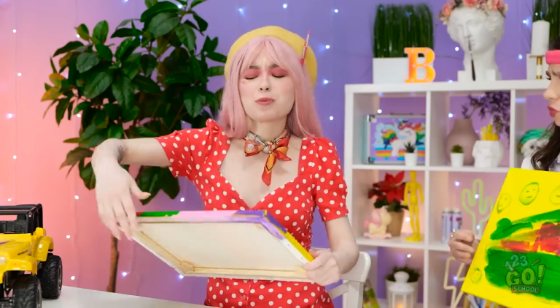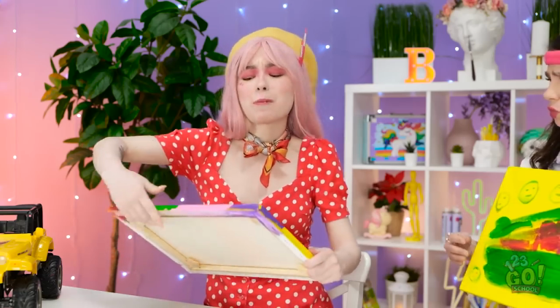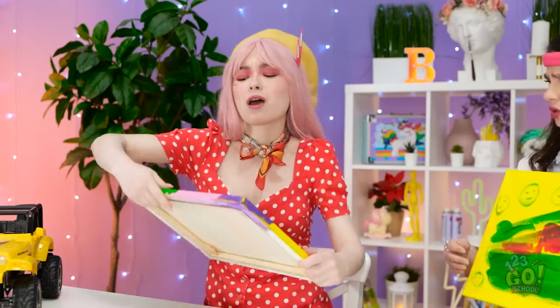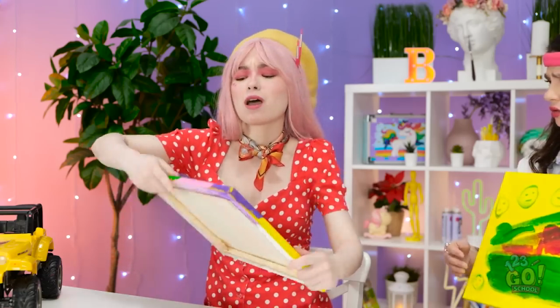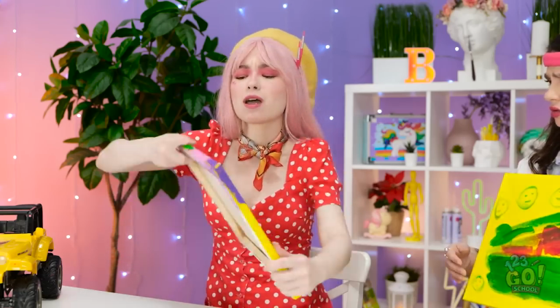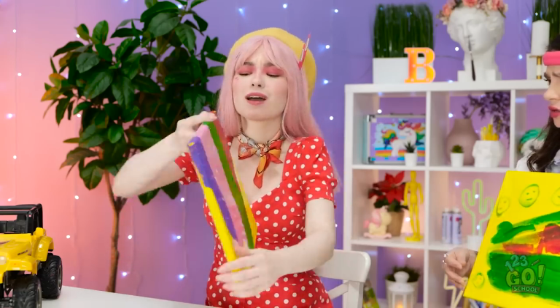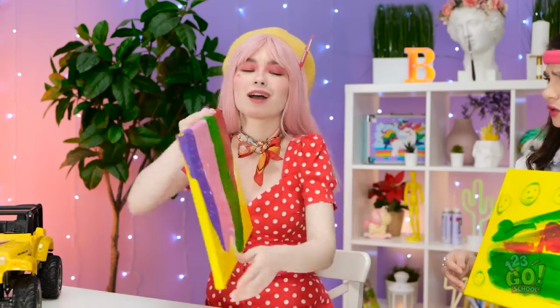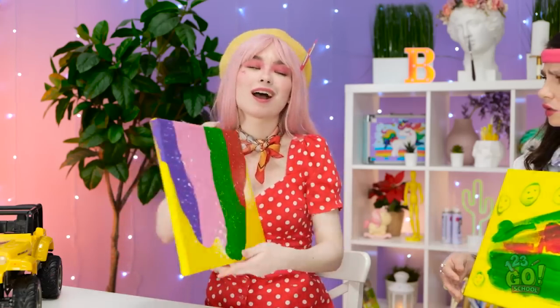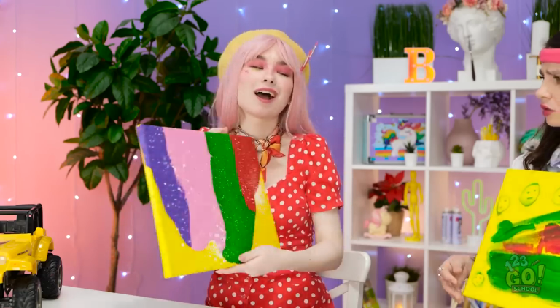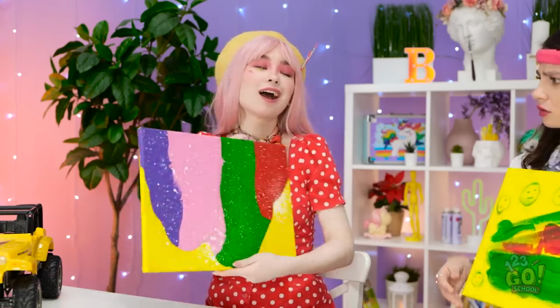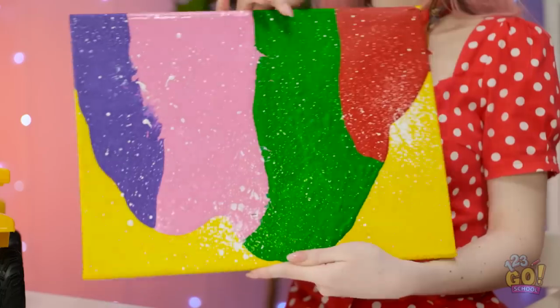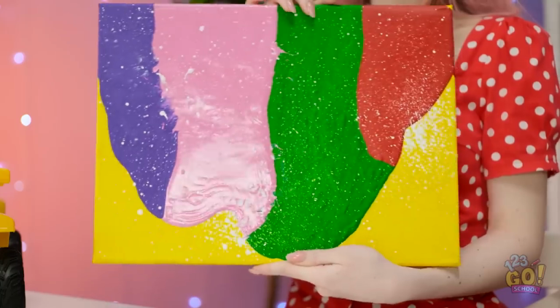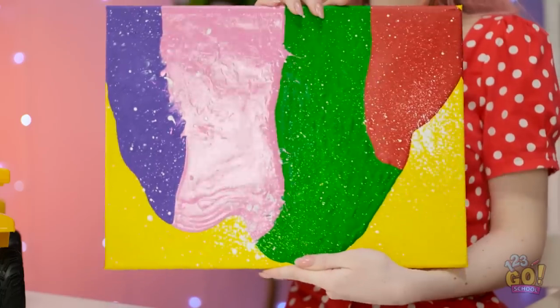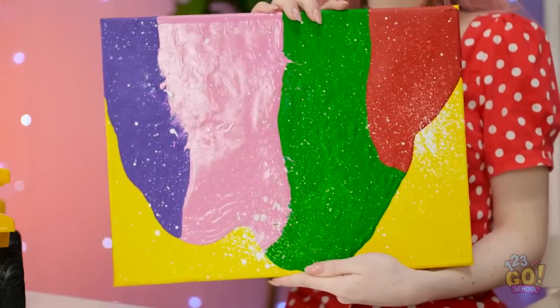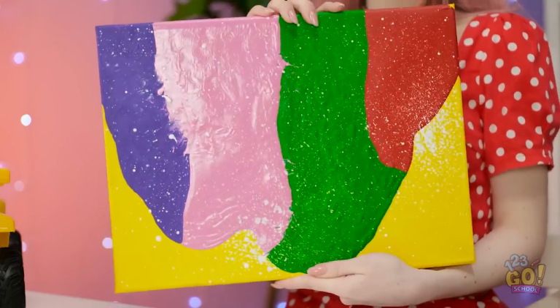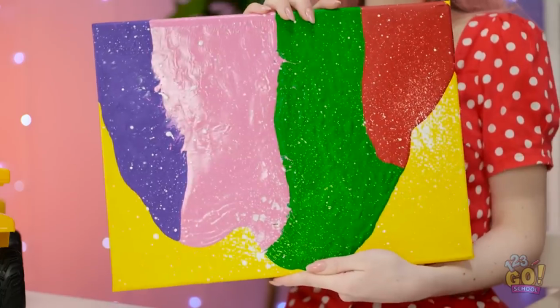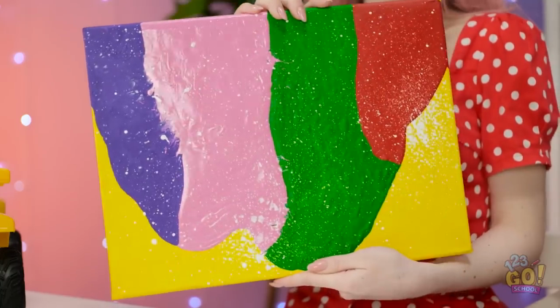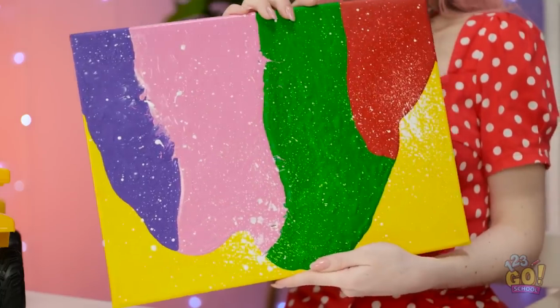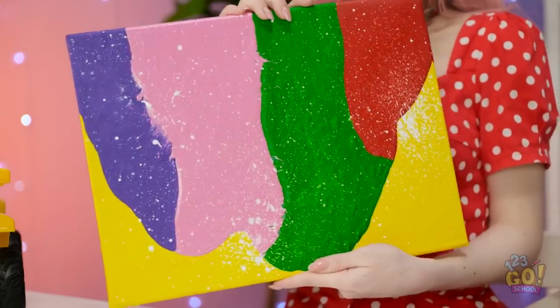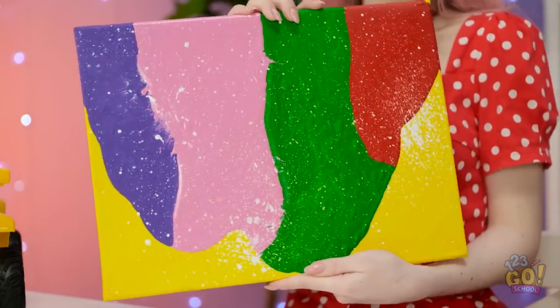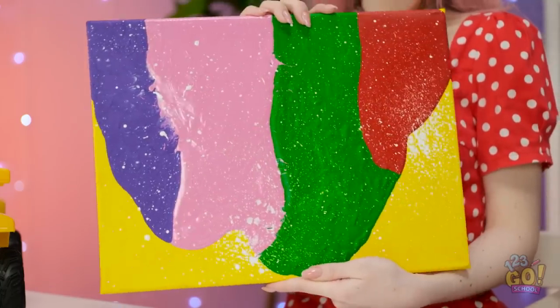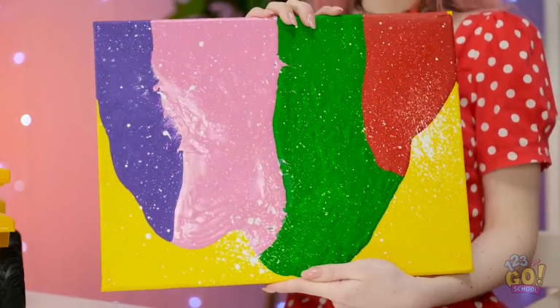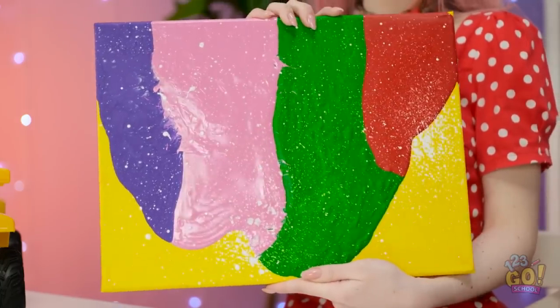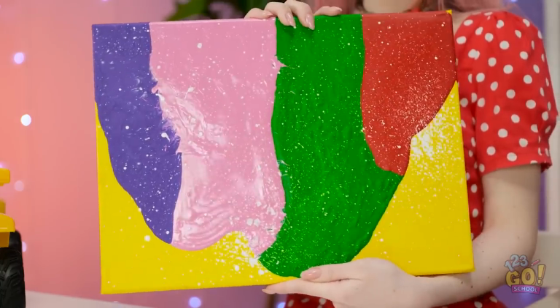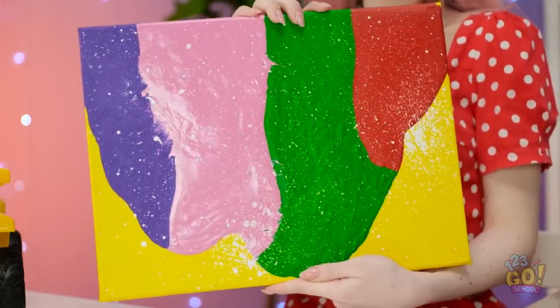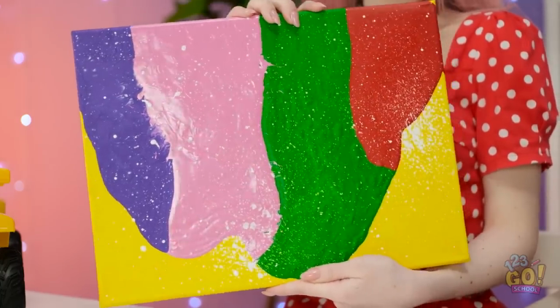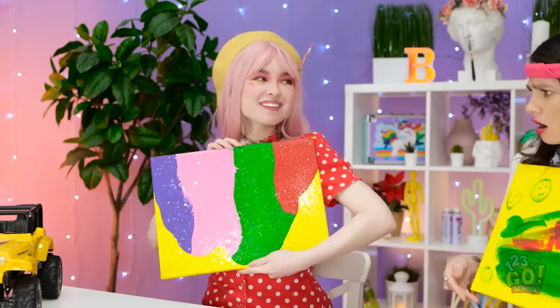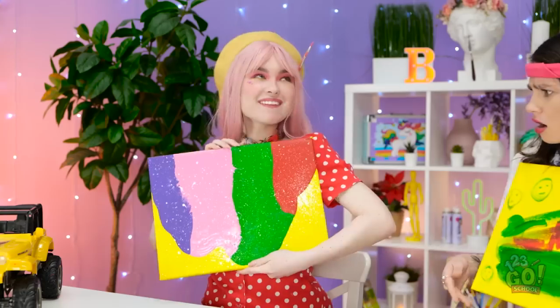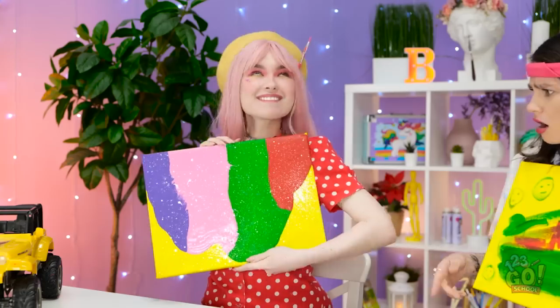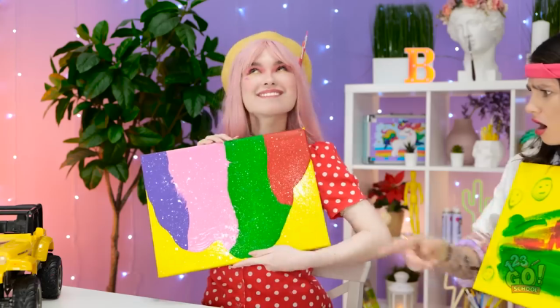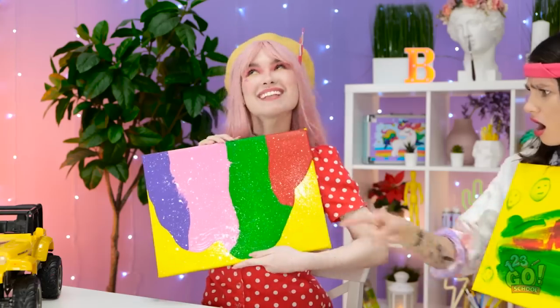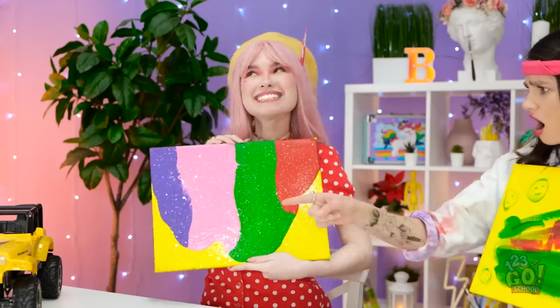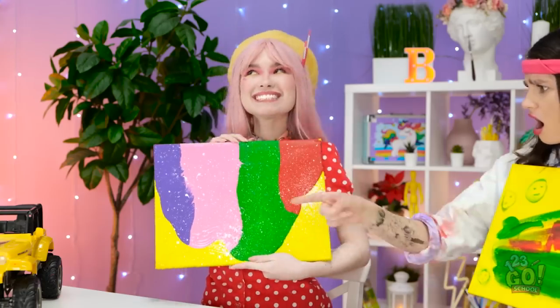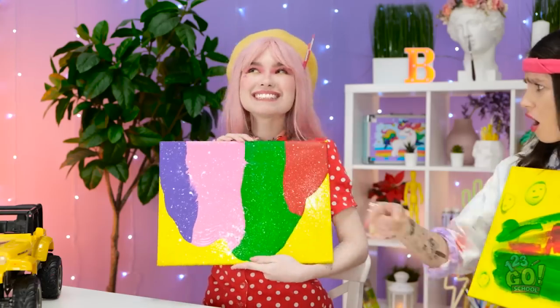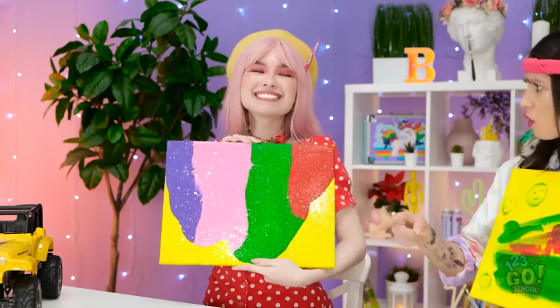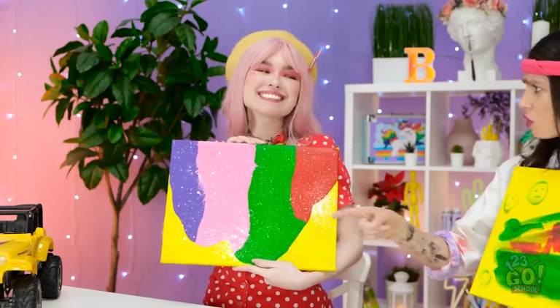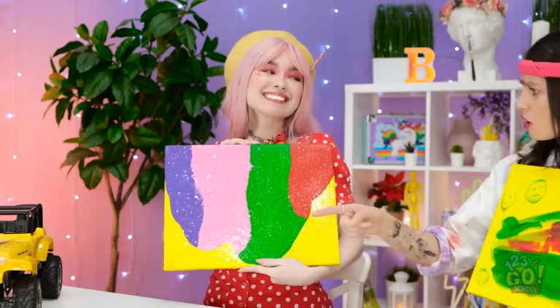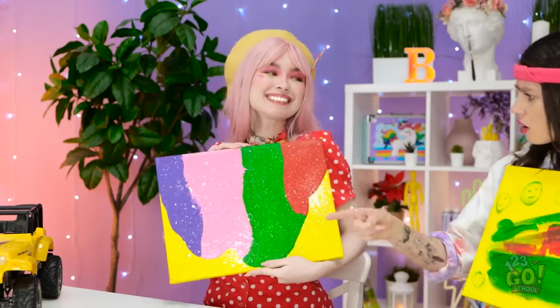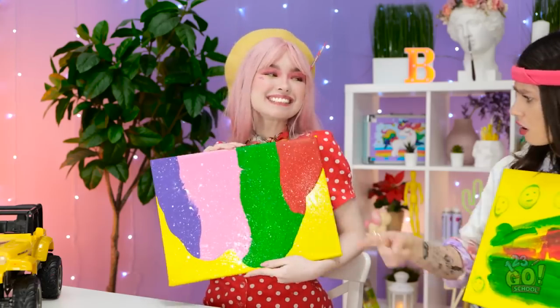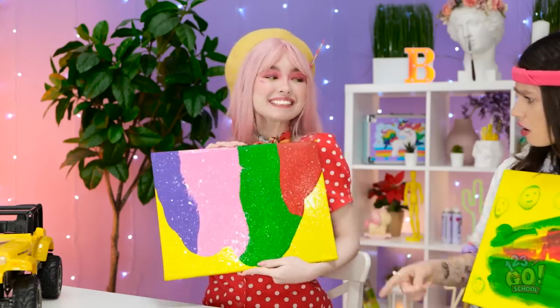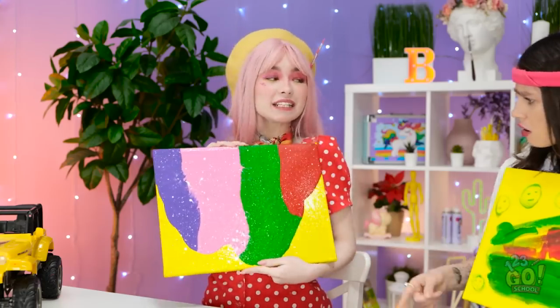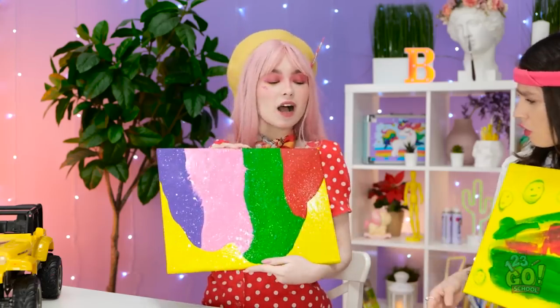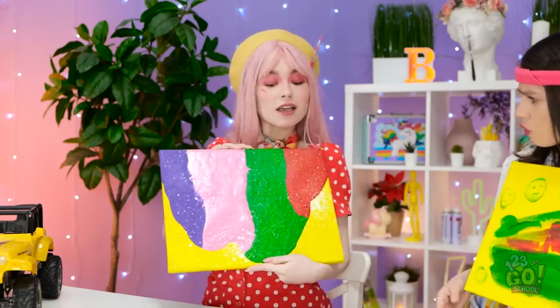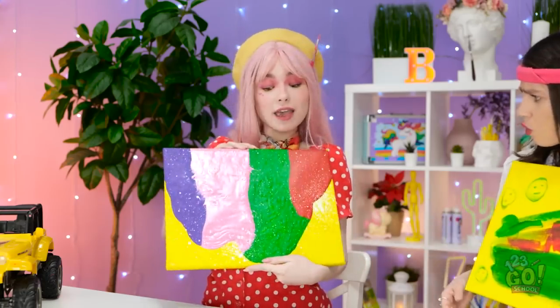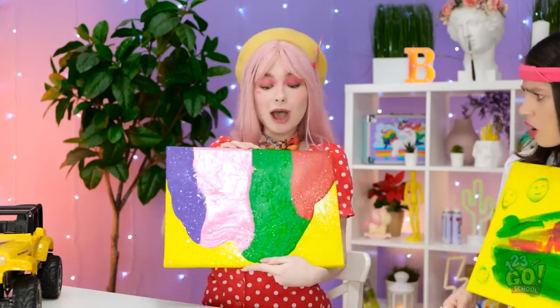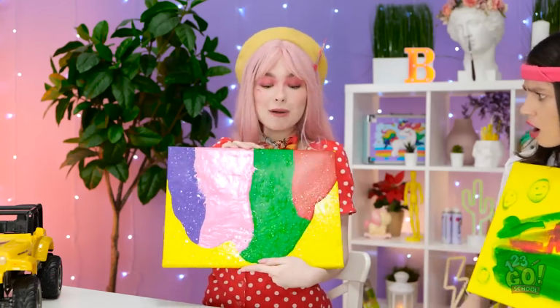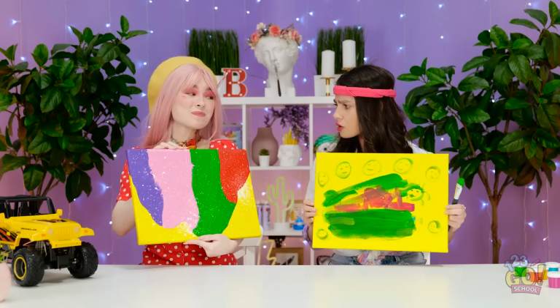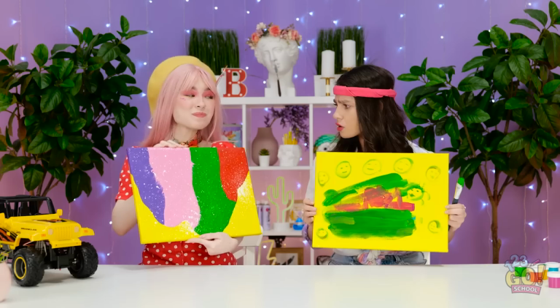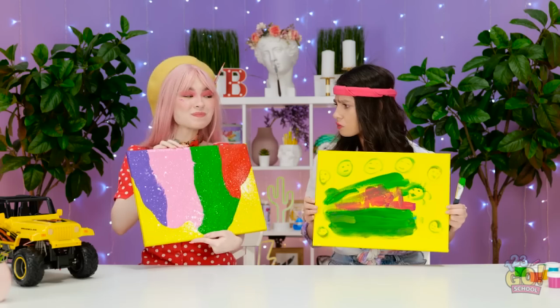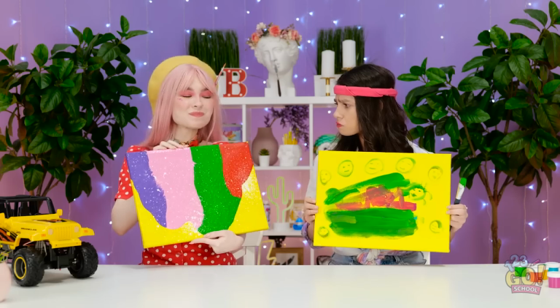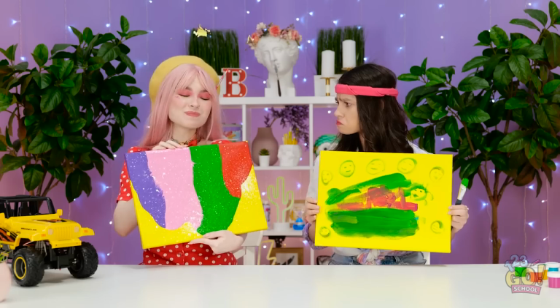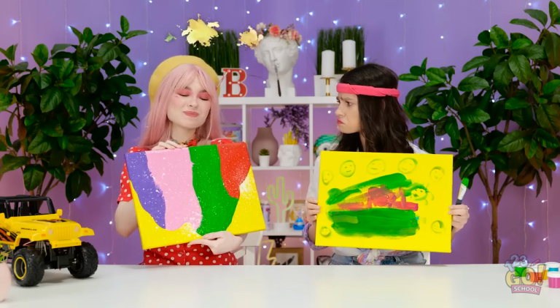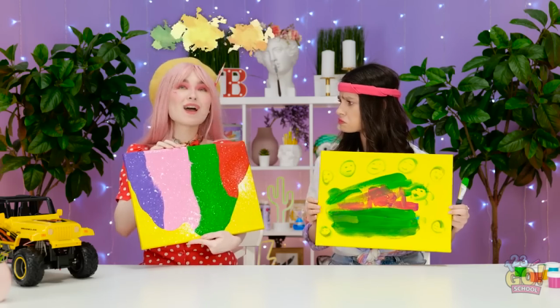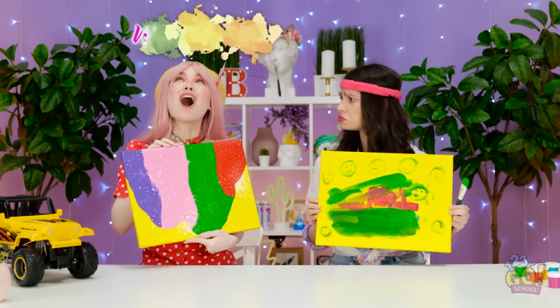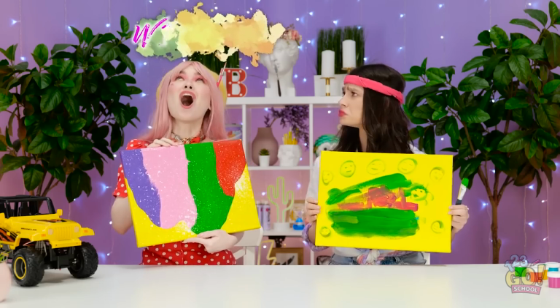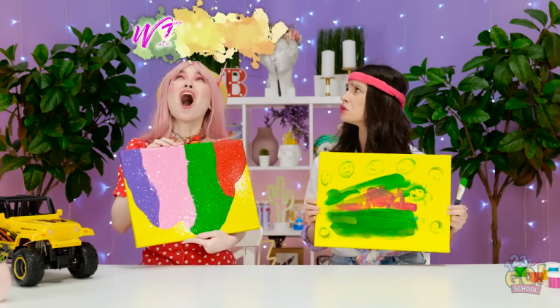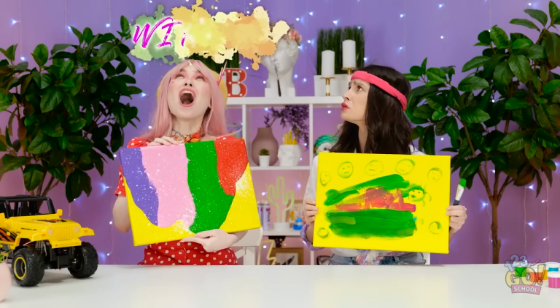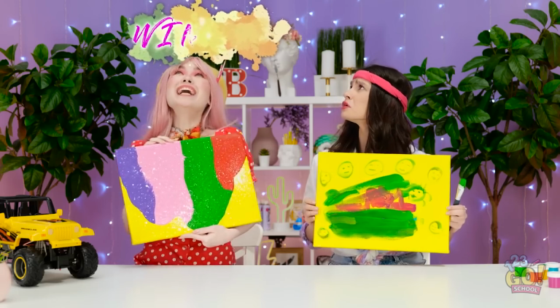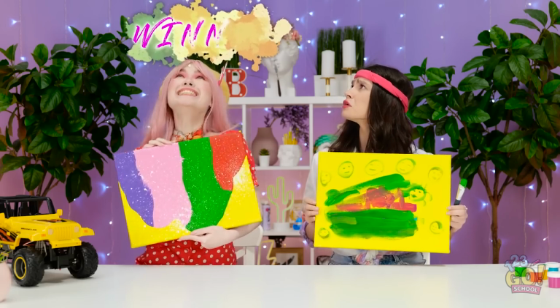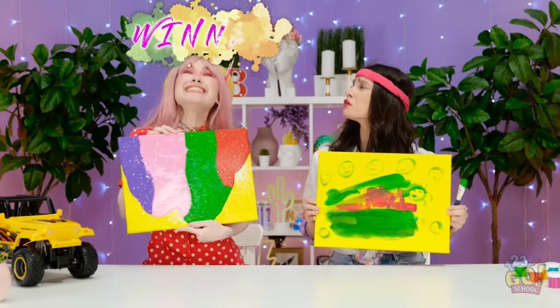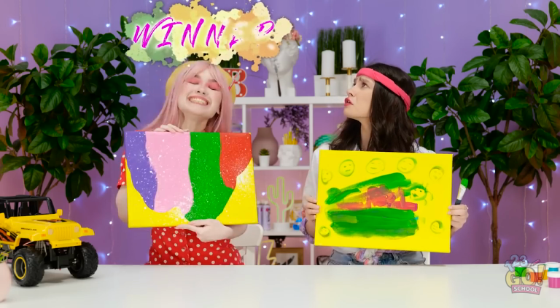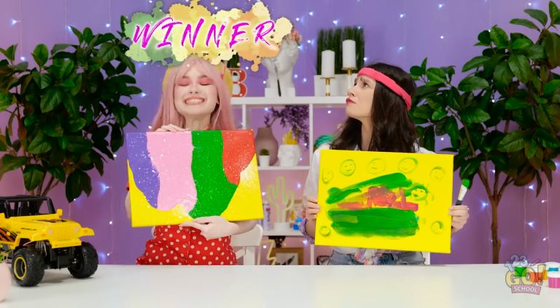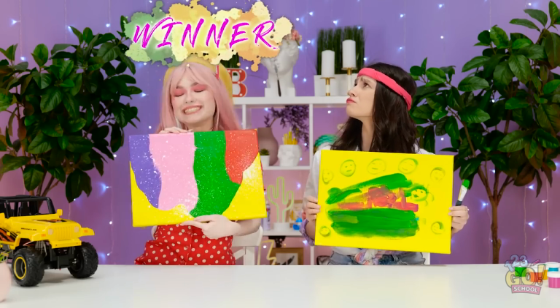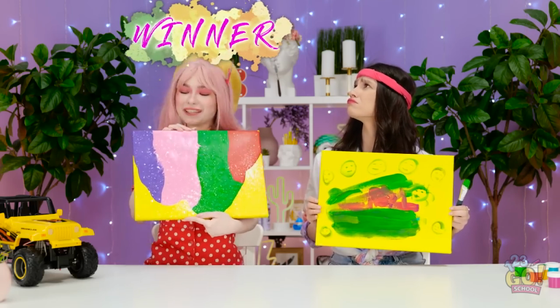But look at this! How'd you get all that texture? I won again!